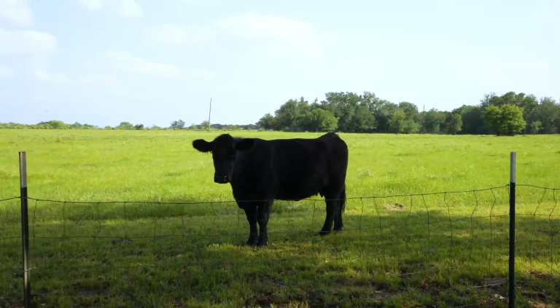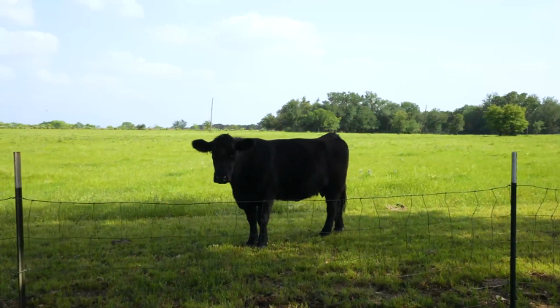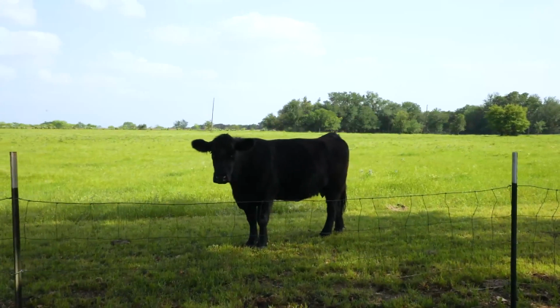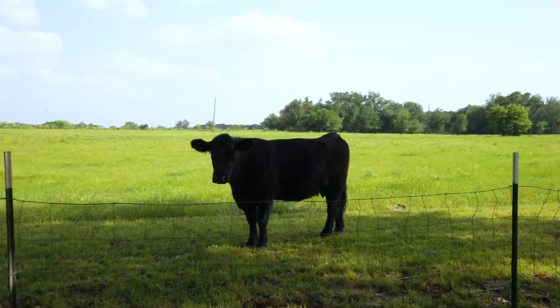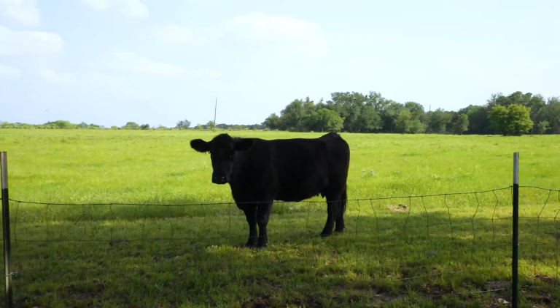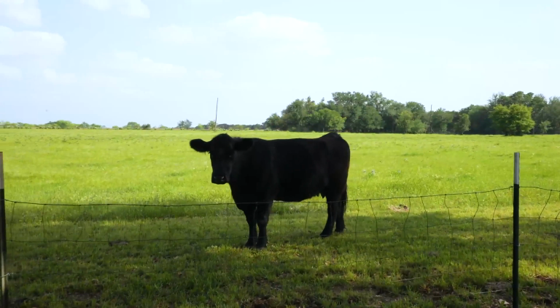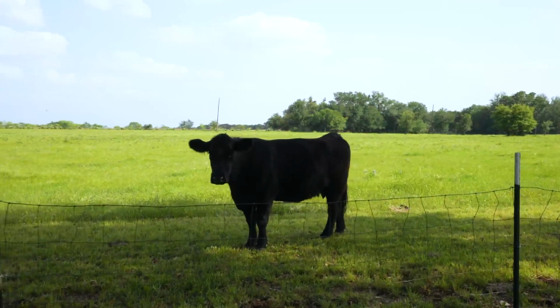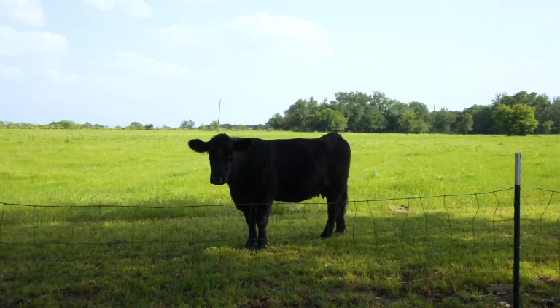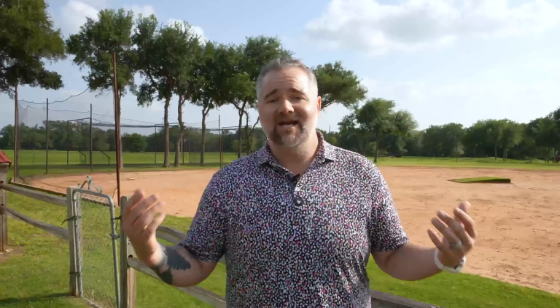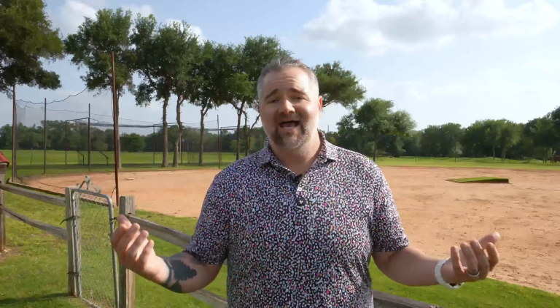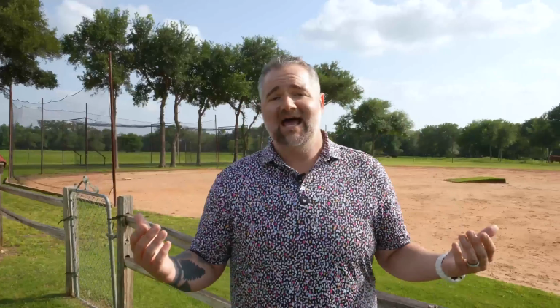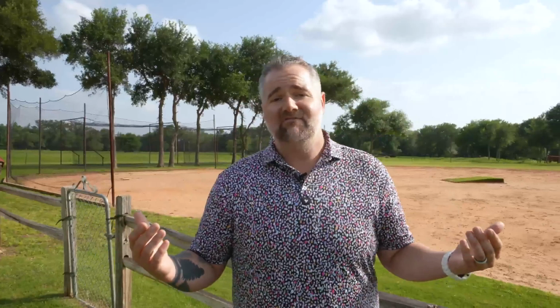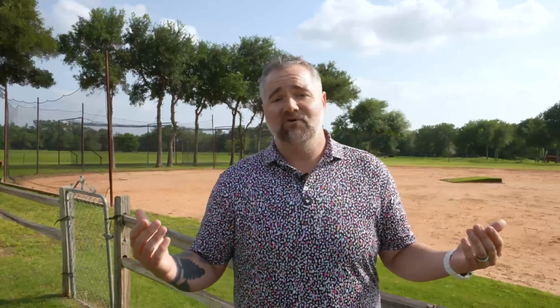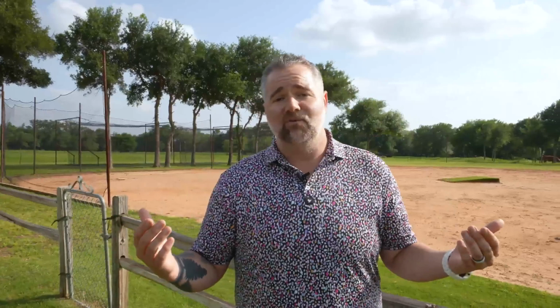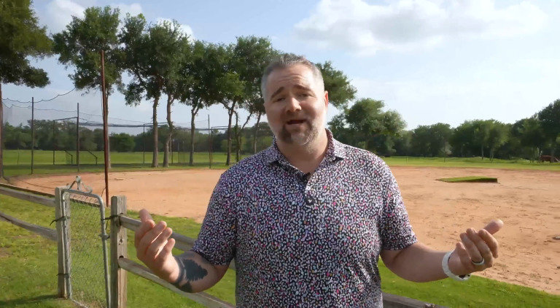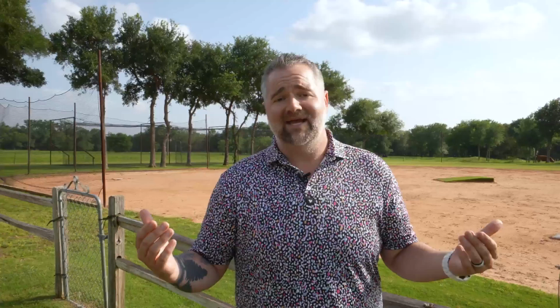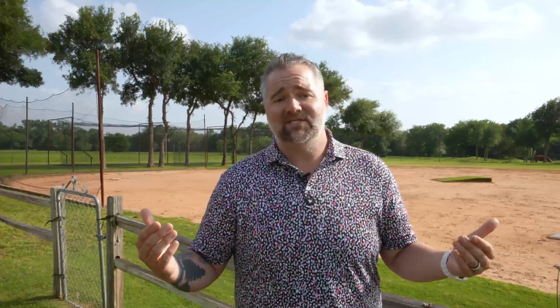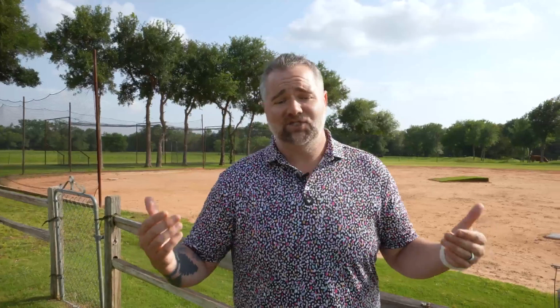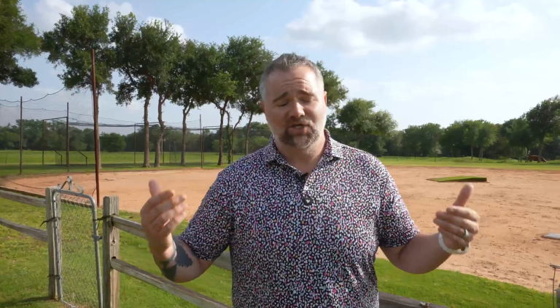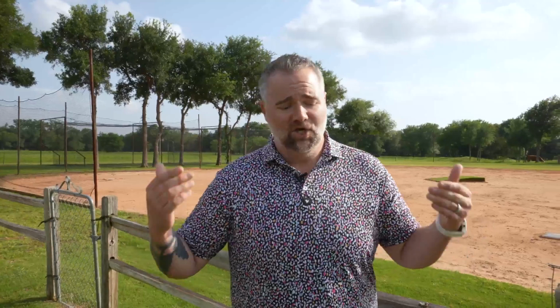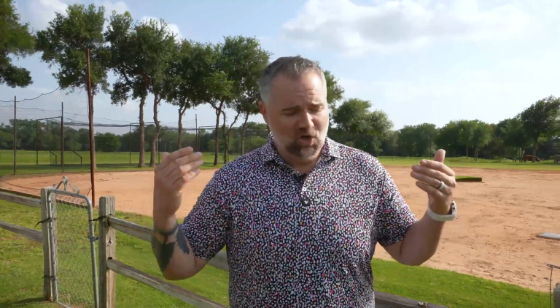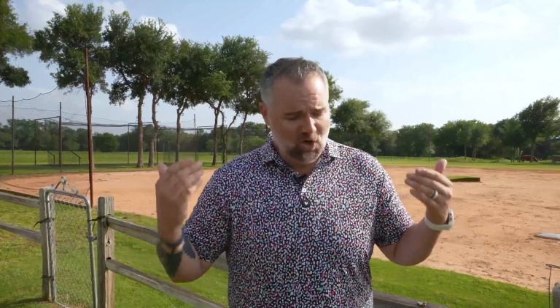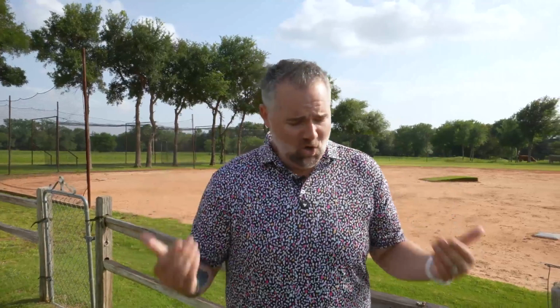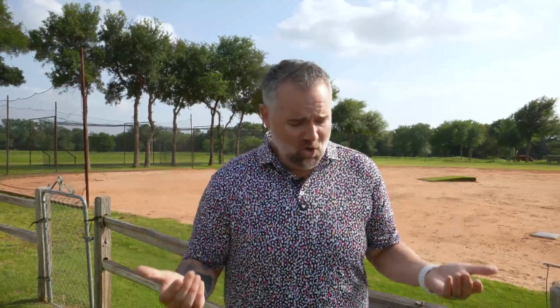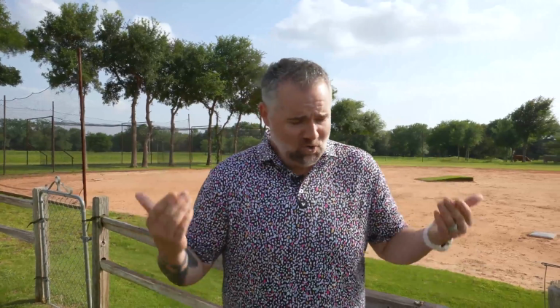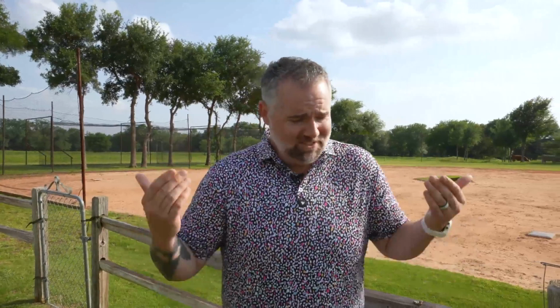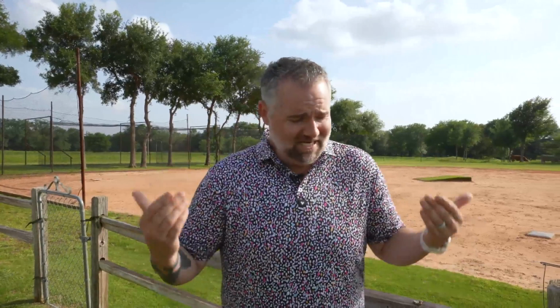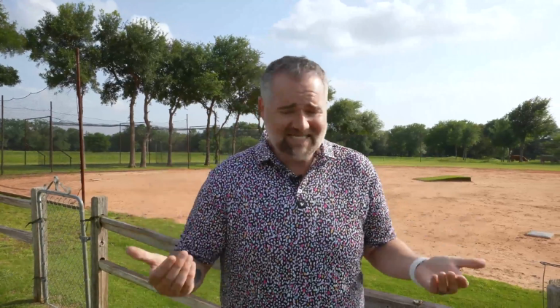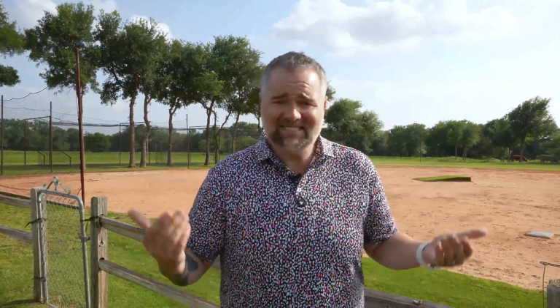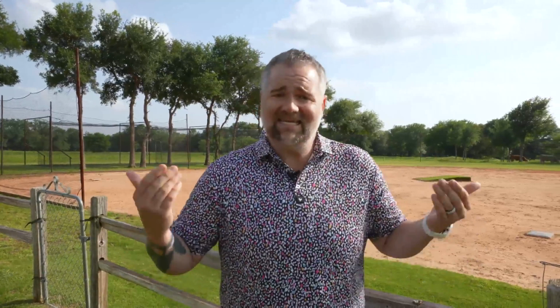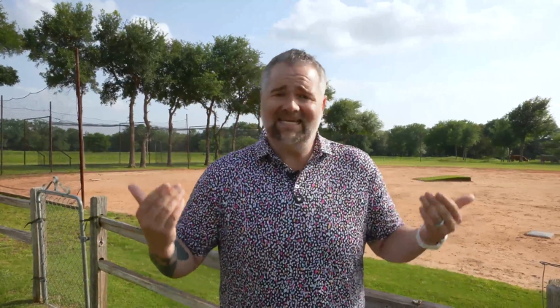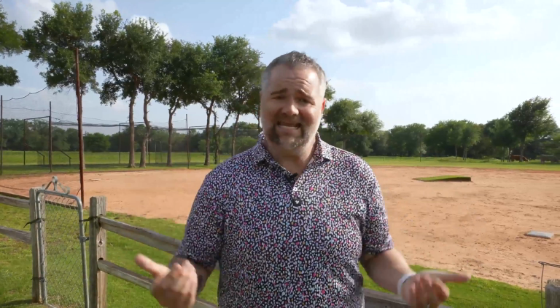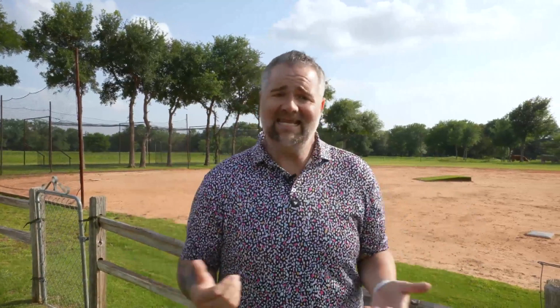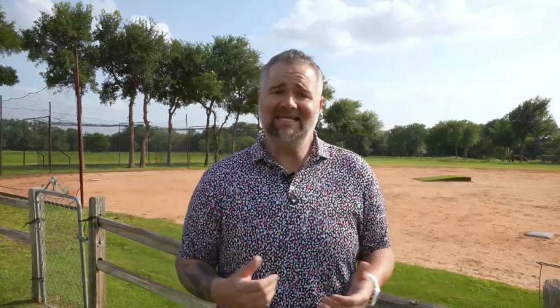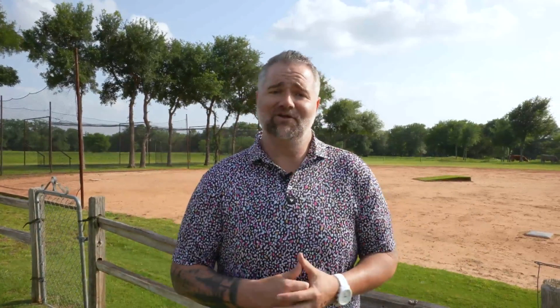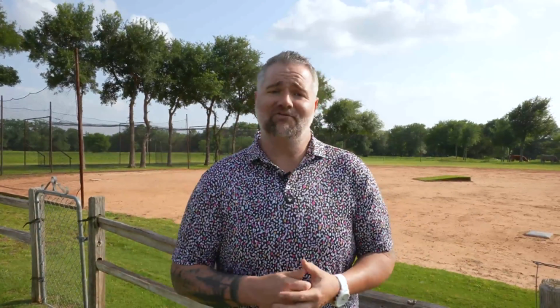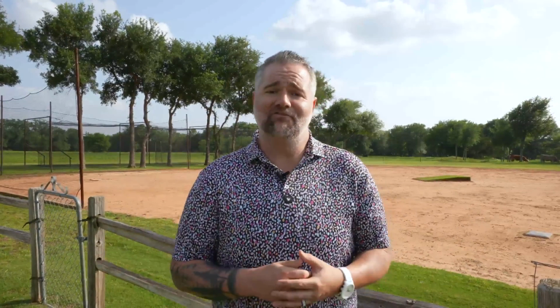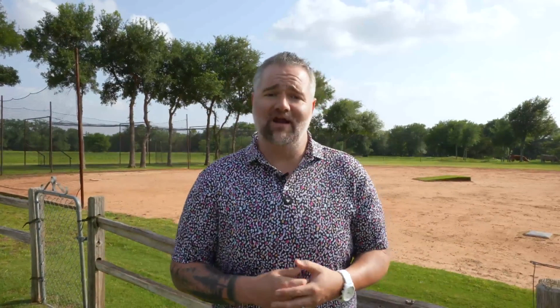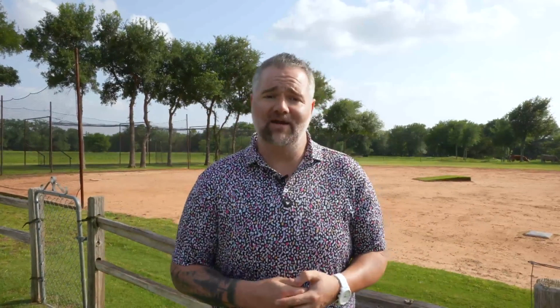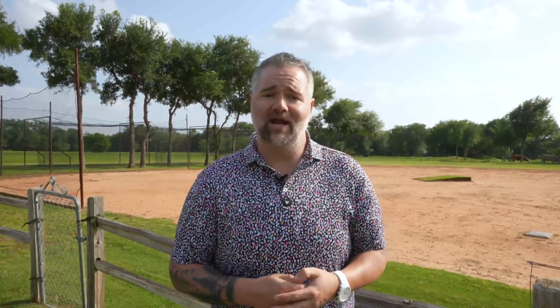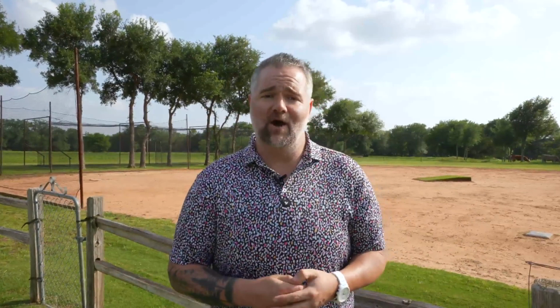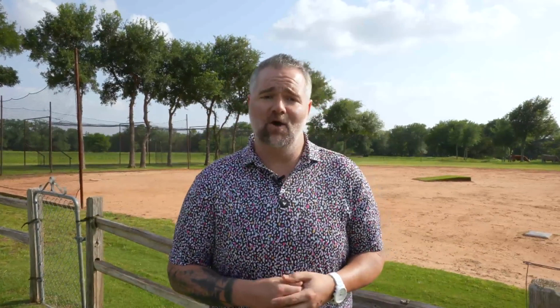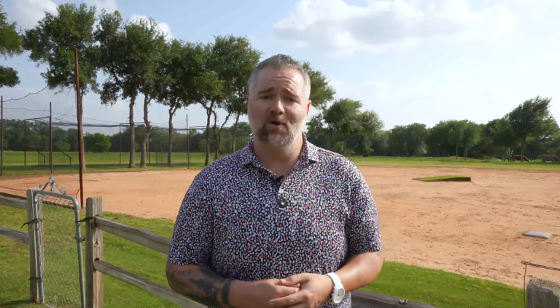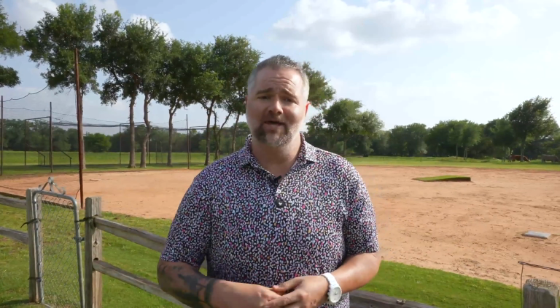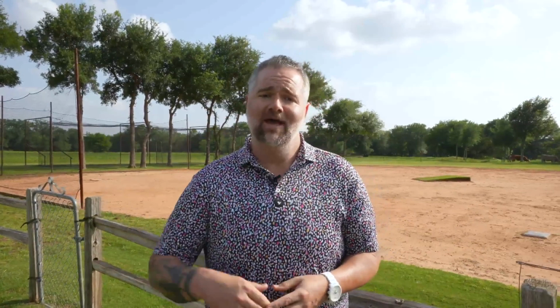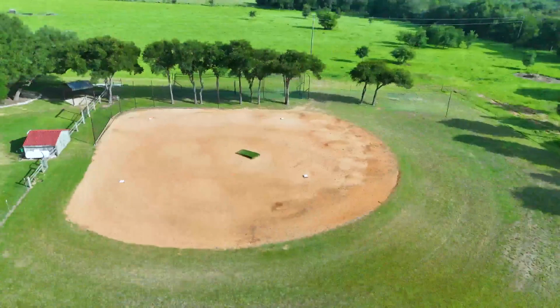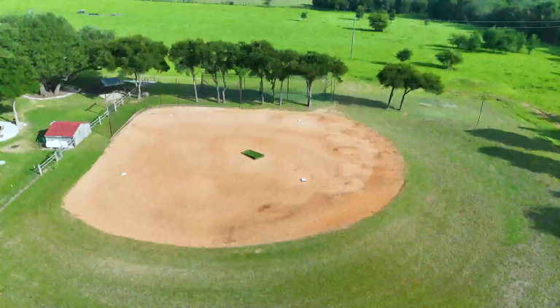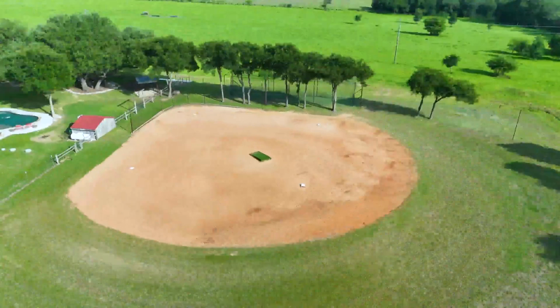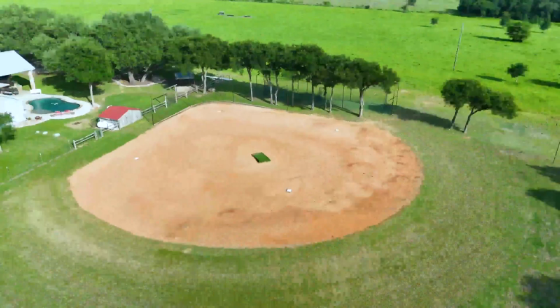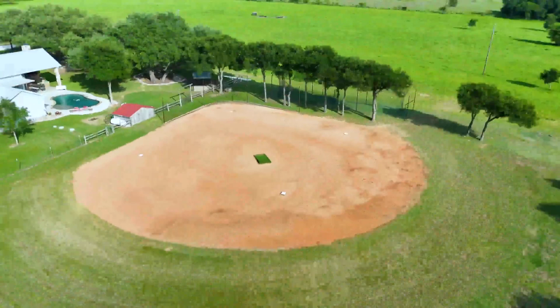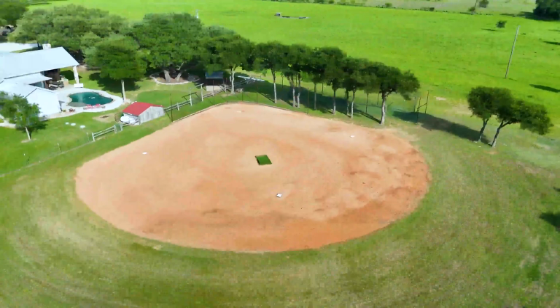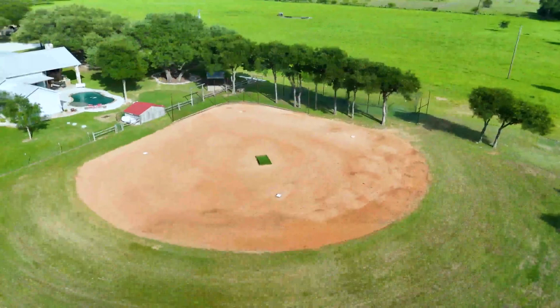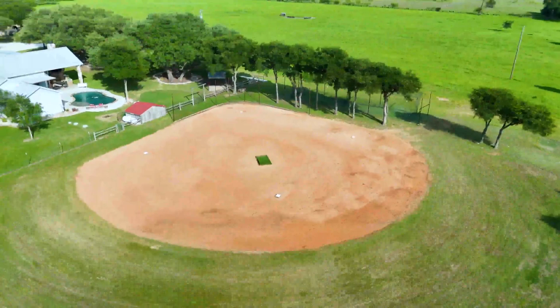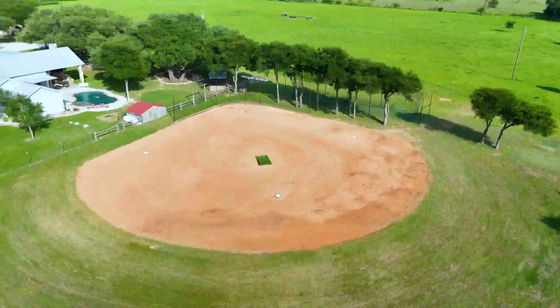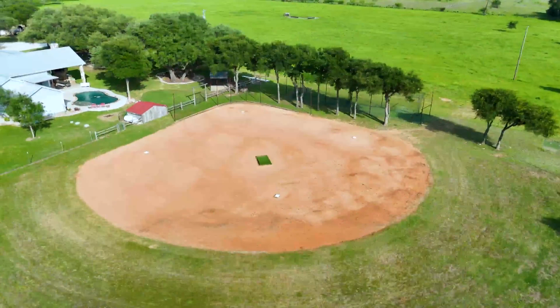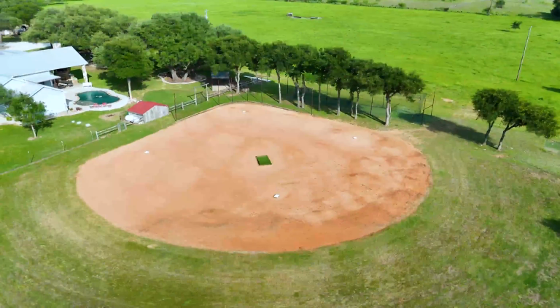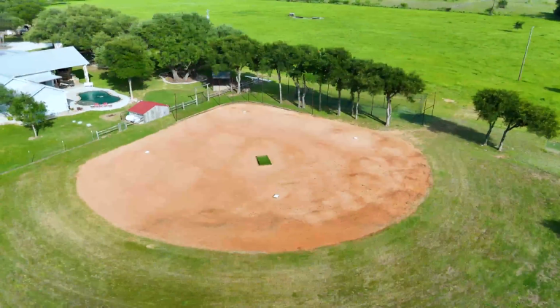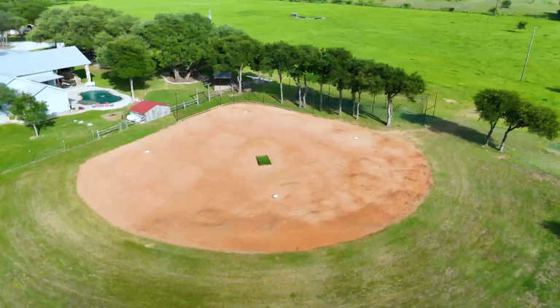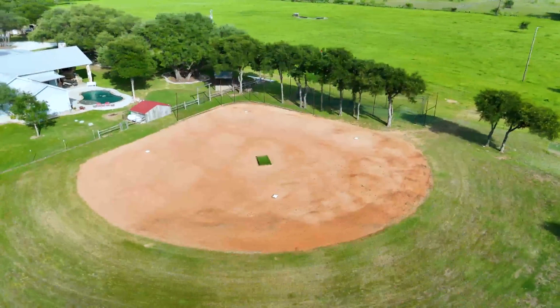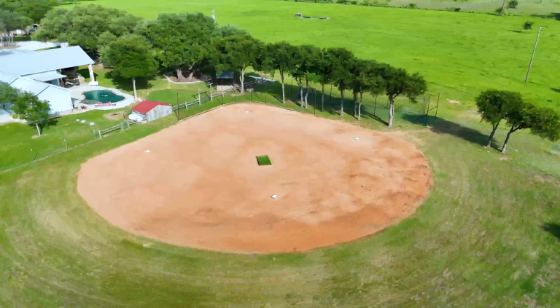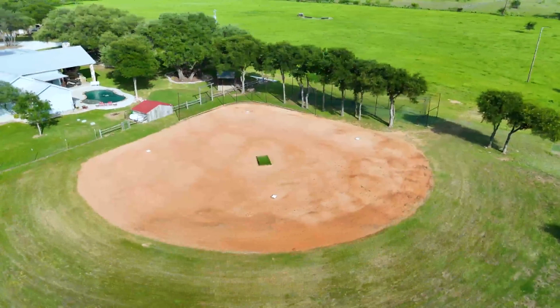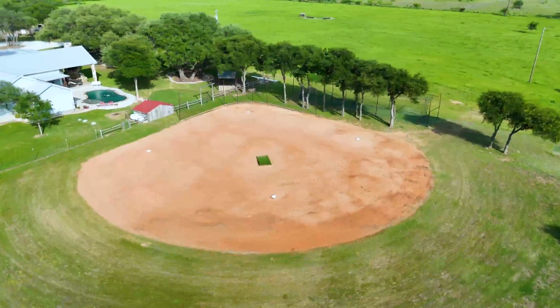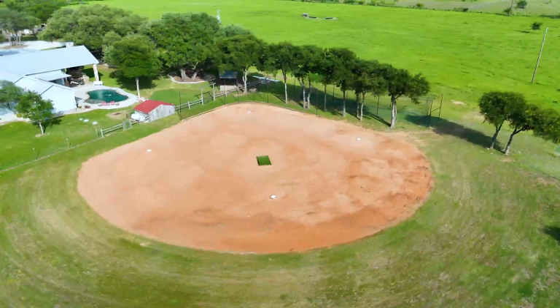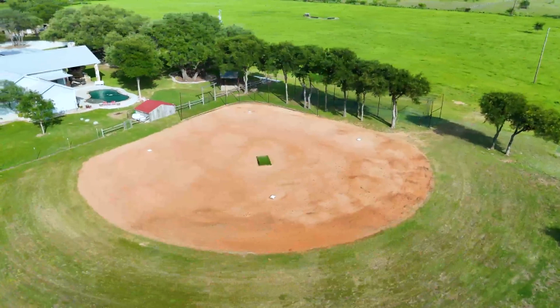And if you're going to have a ranch, who doesn't need their very own baseball field and batting cage?